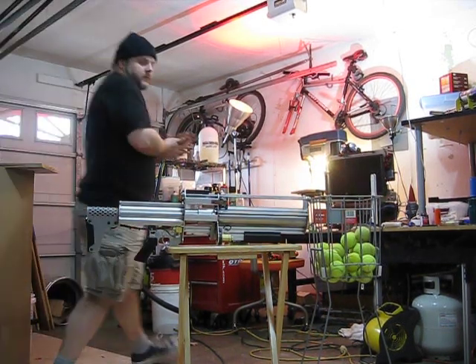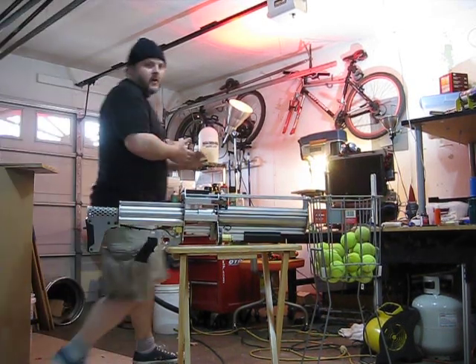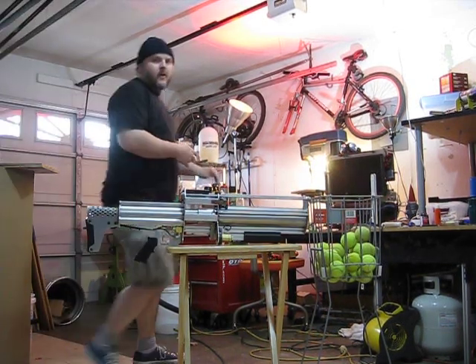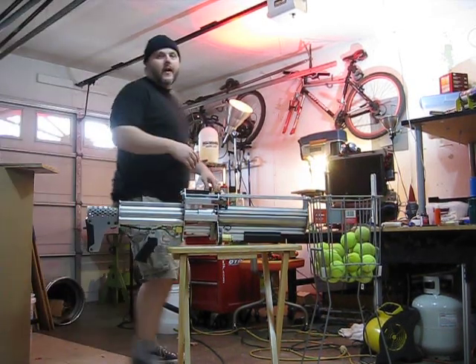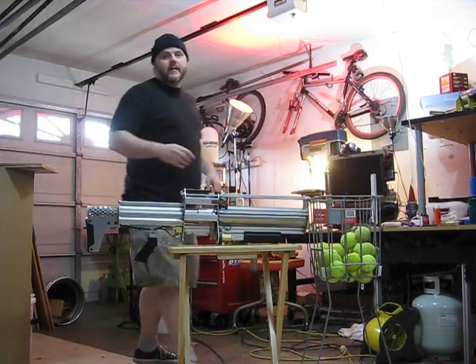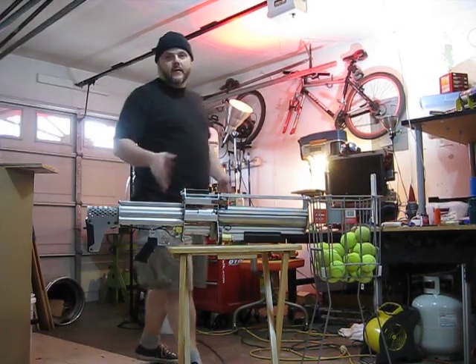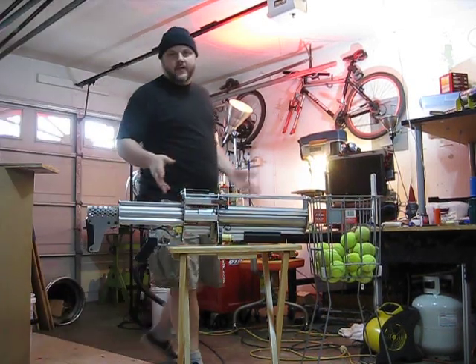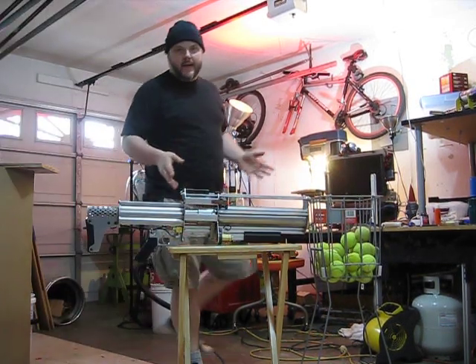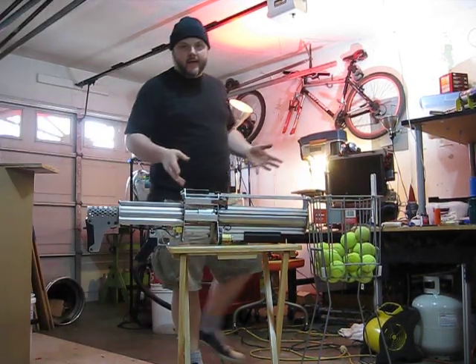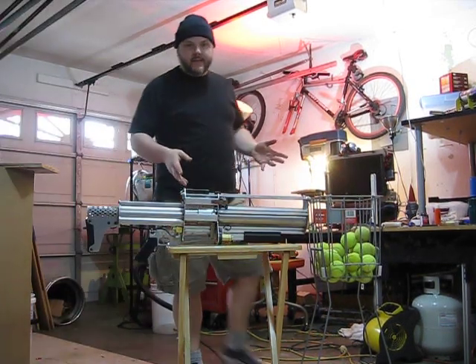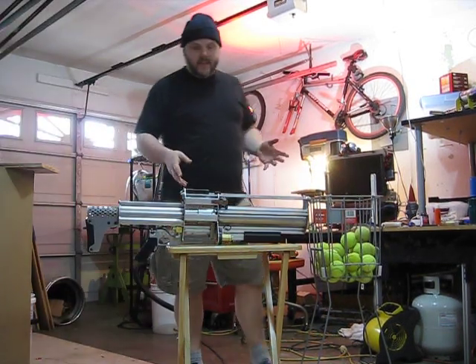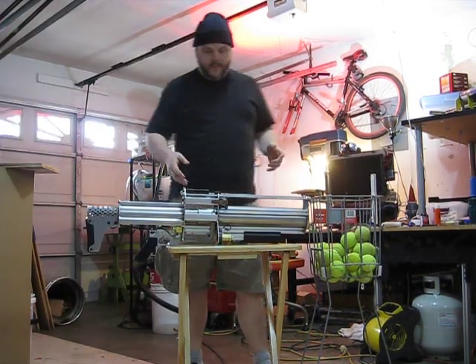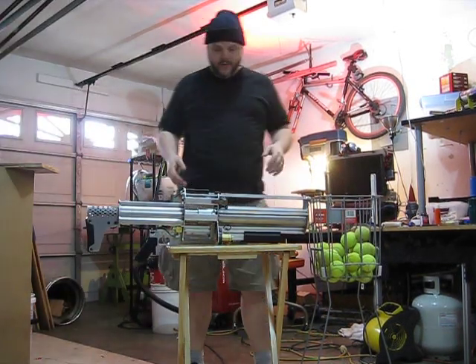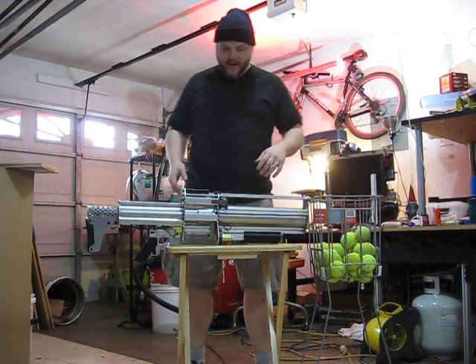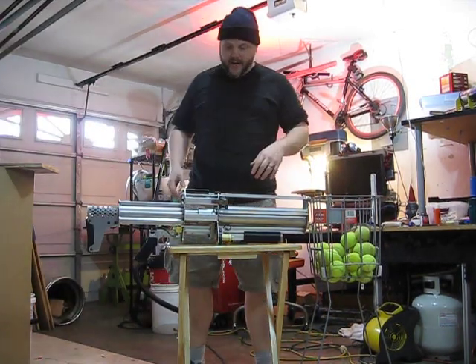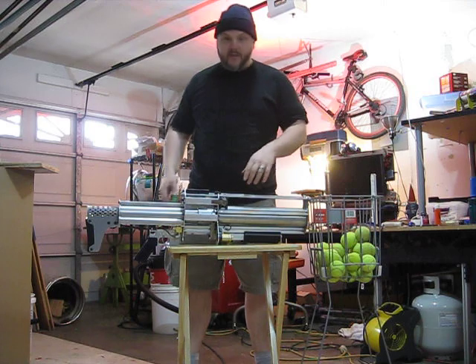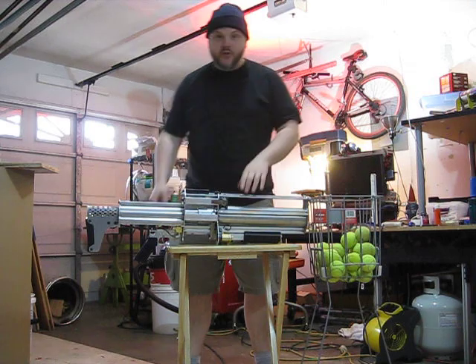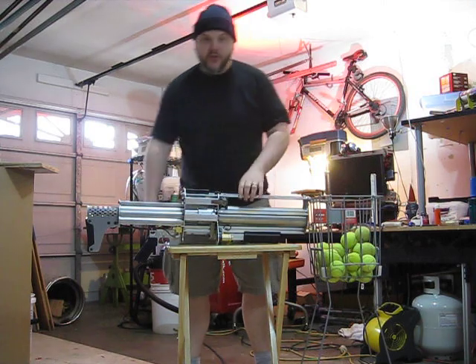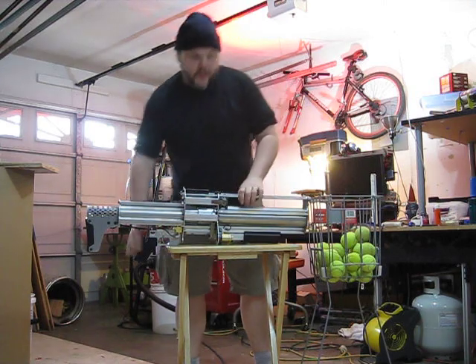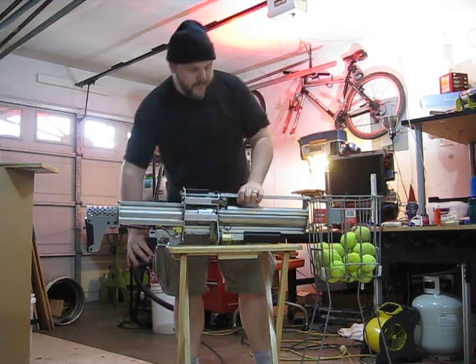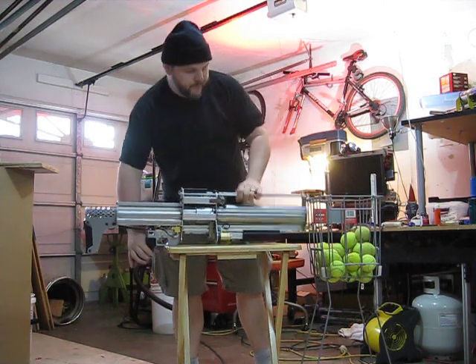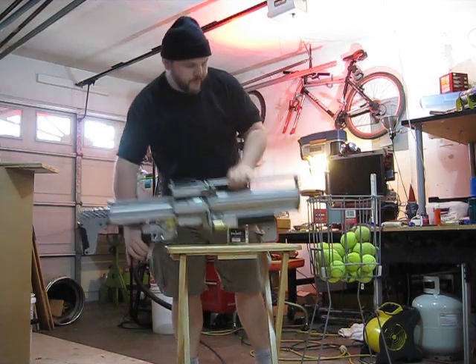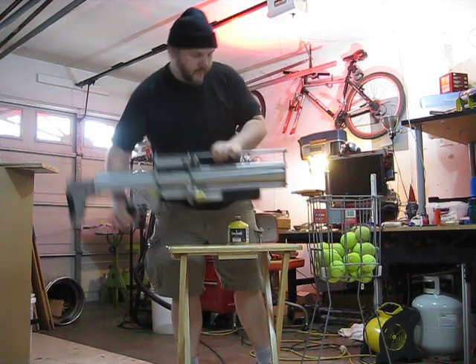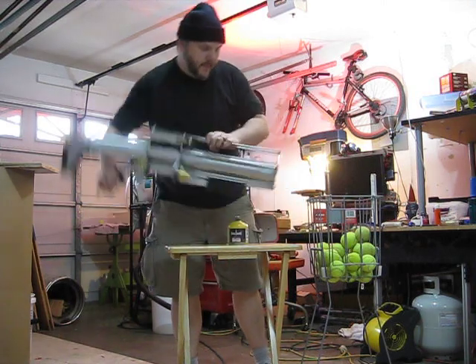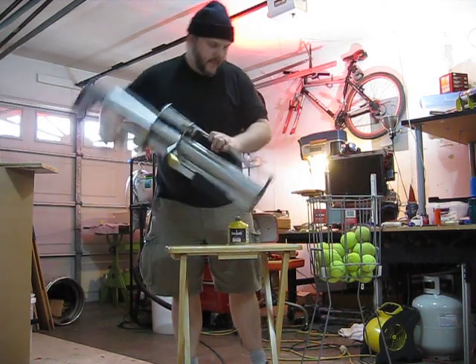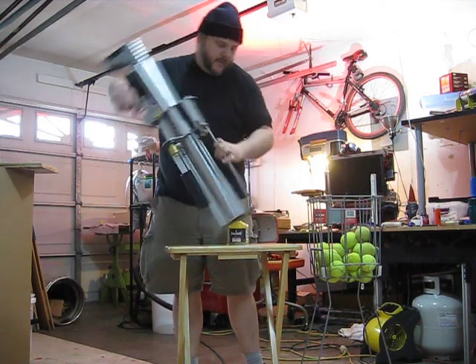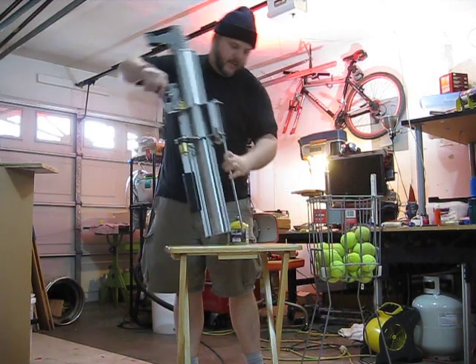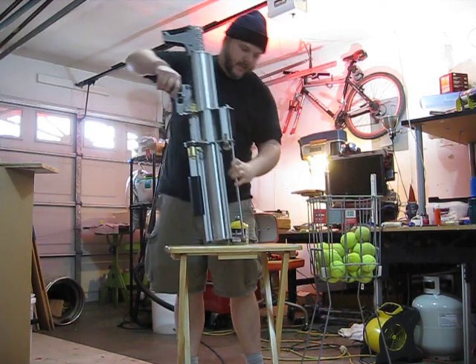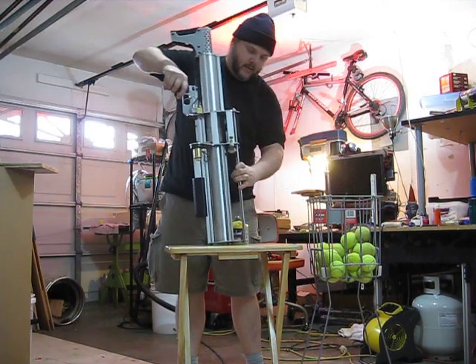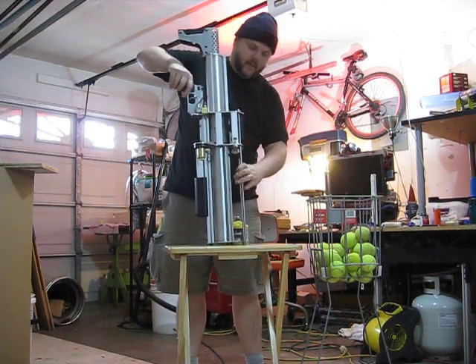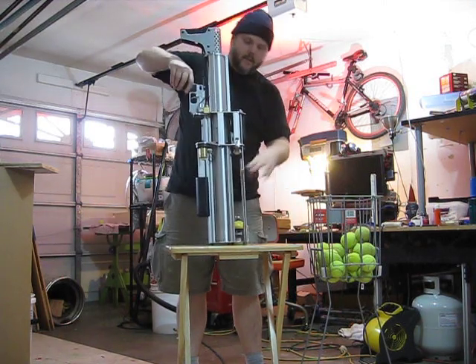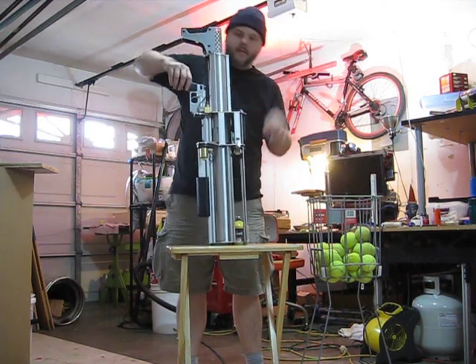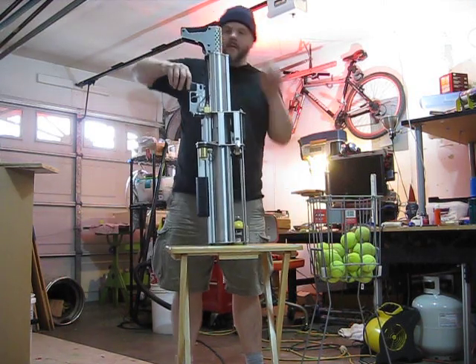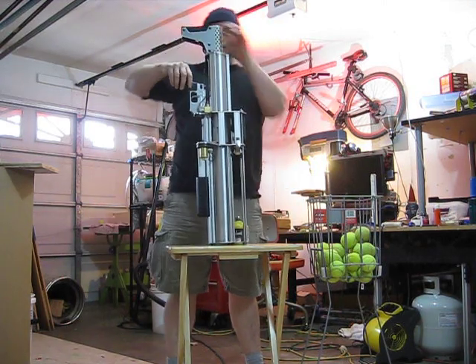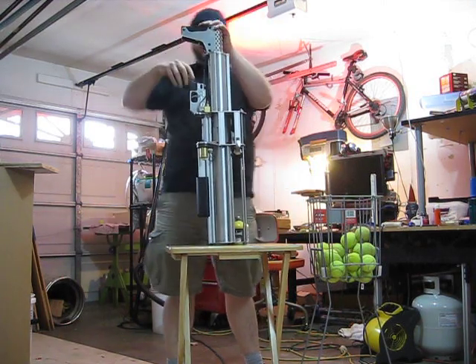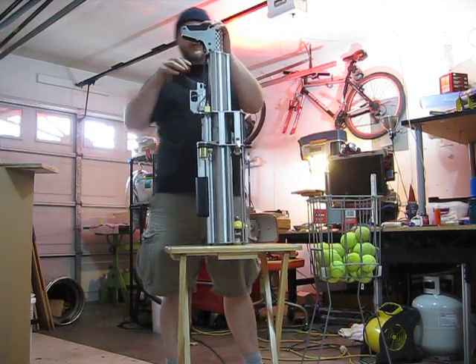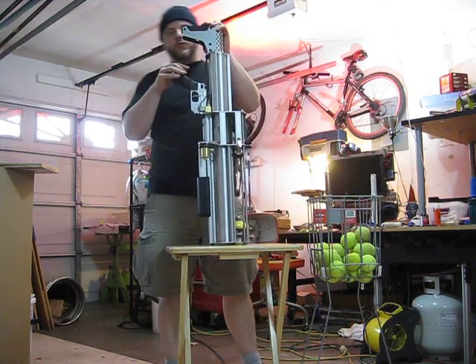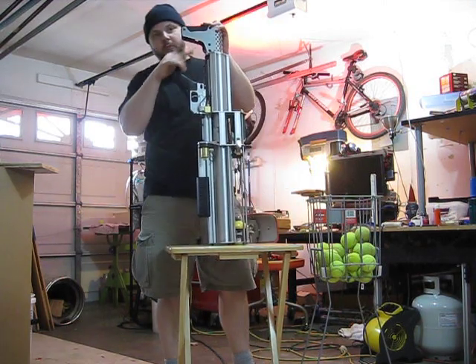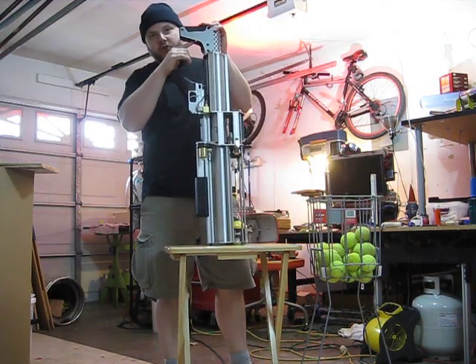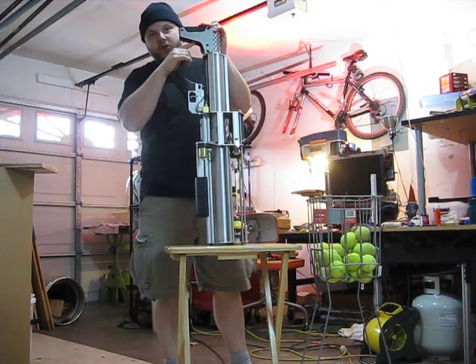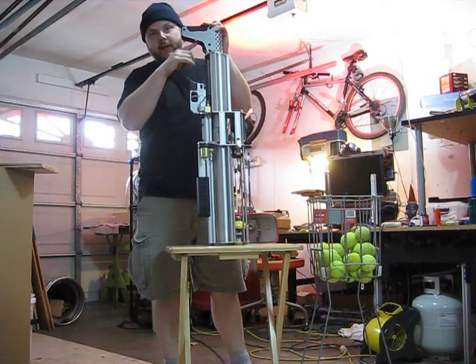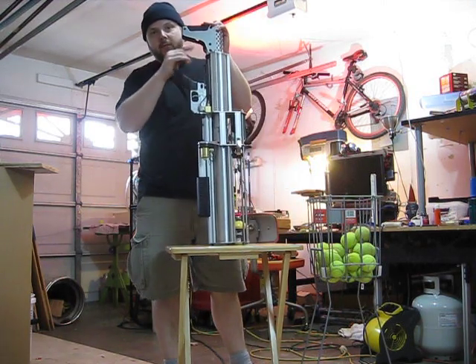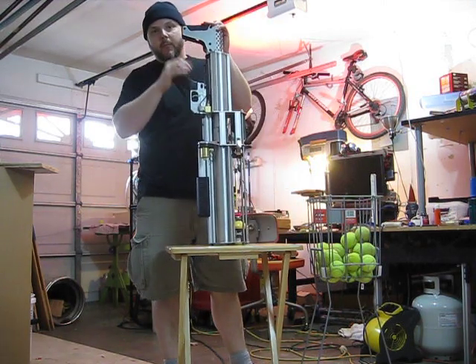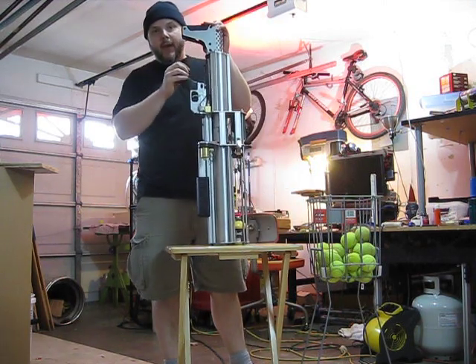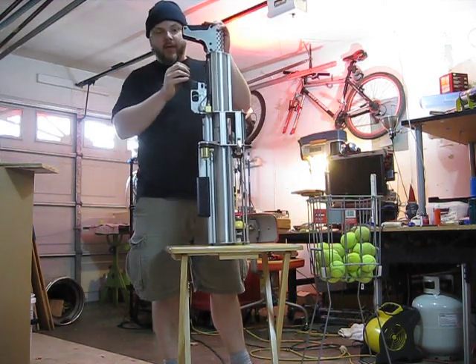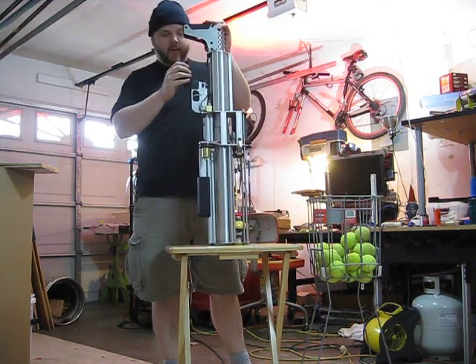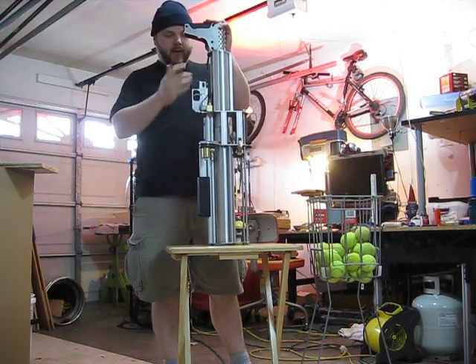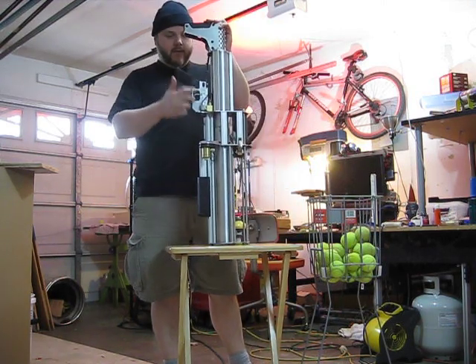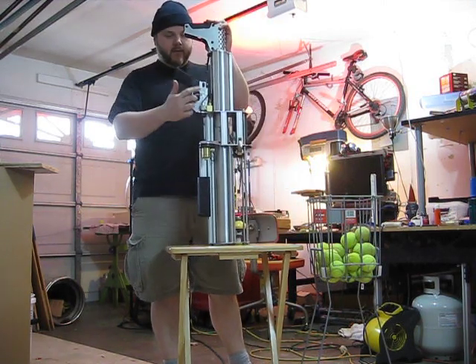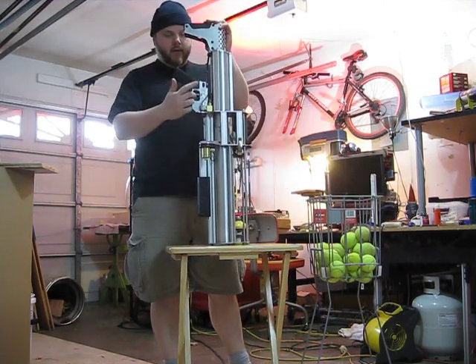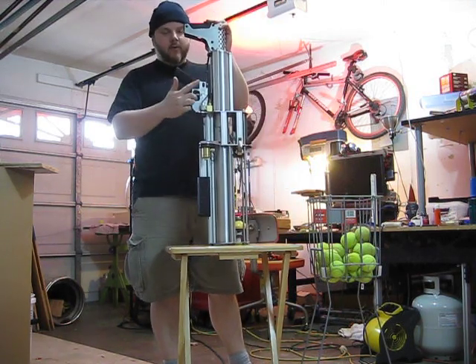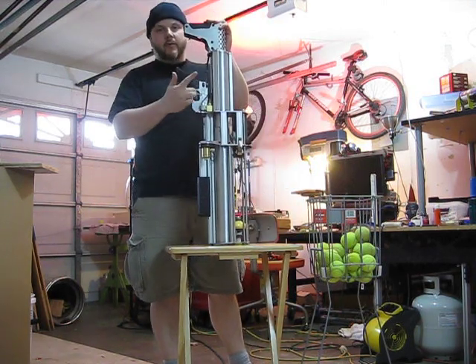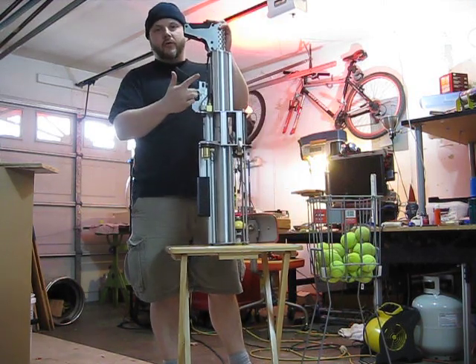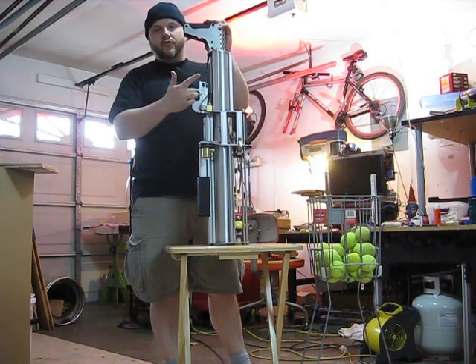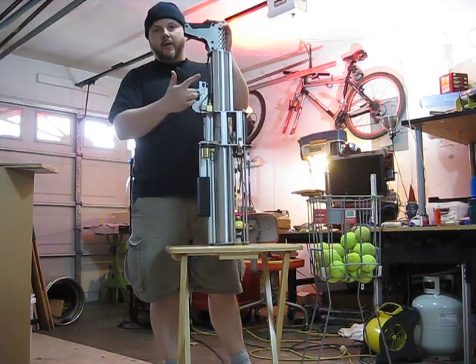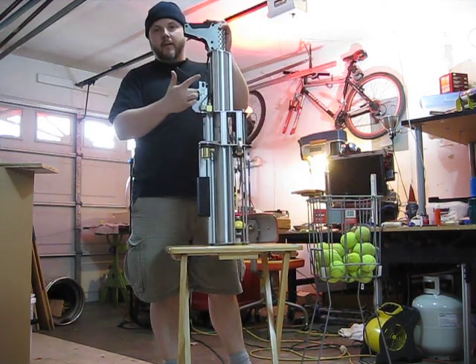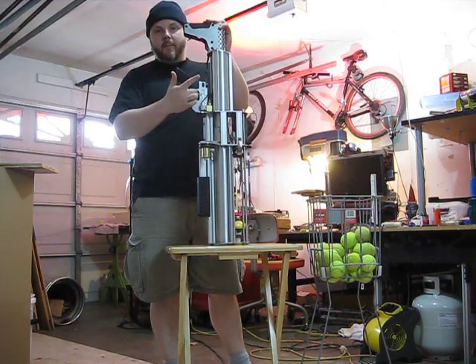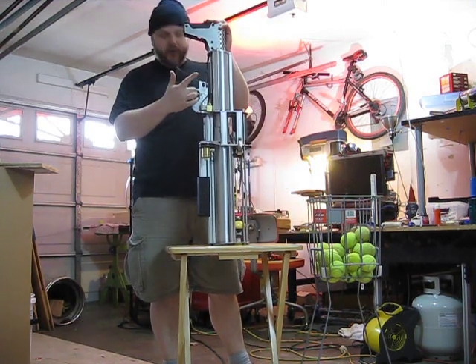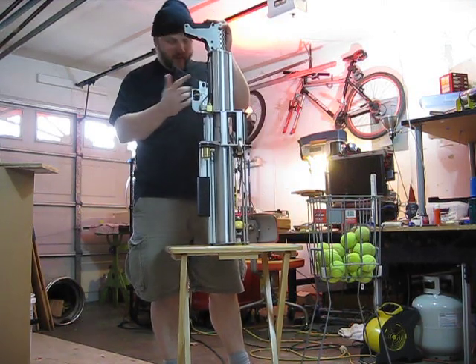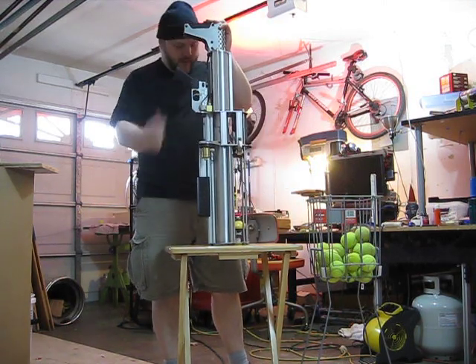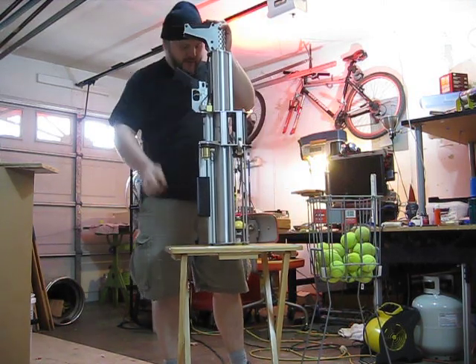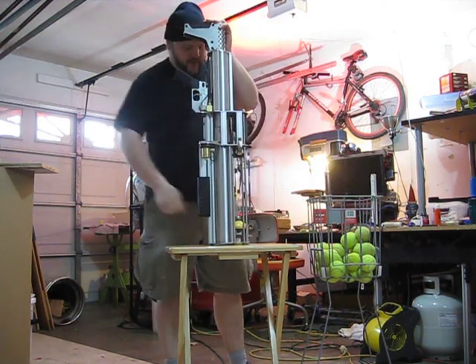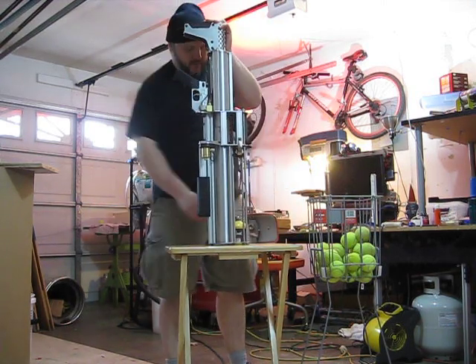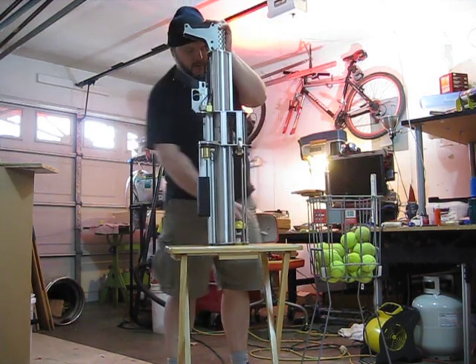Here's how to set up your tack and shoot it. First, we'll put your 9-volt battery in, pull the trigger, make sure you've got spark.